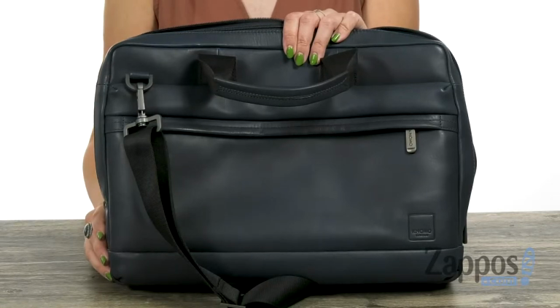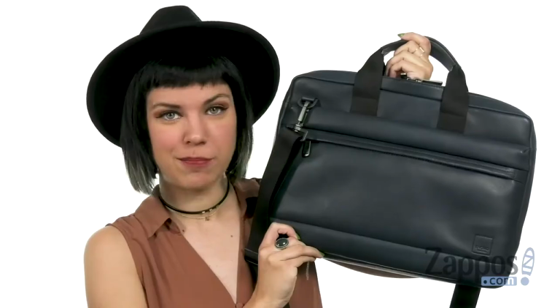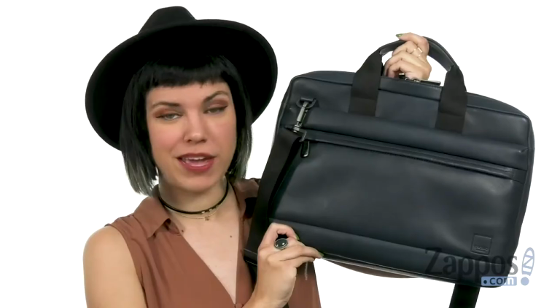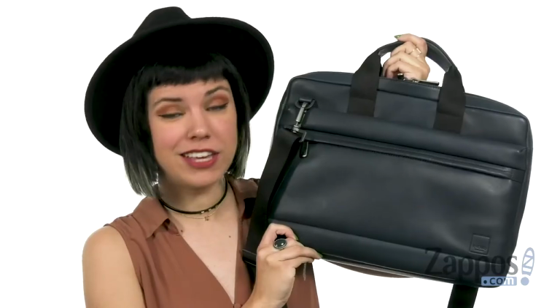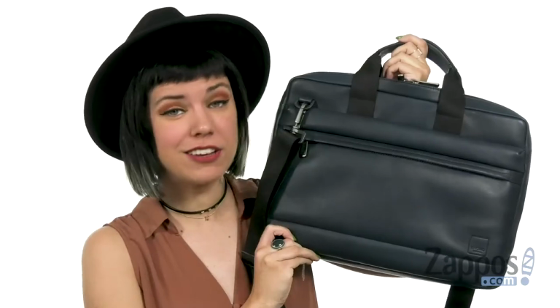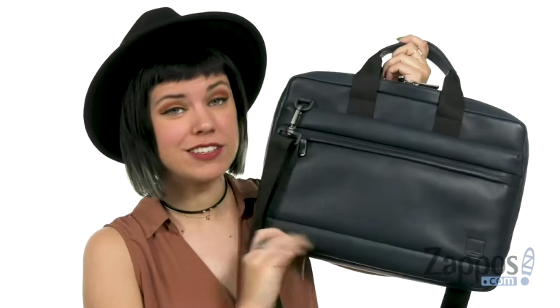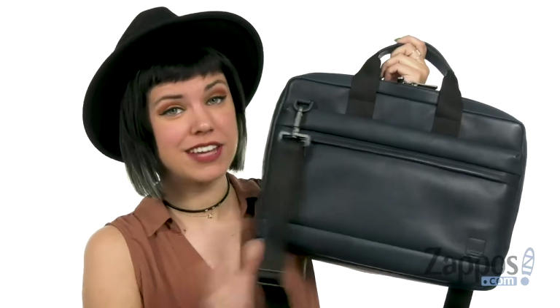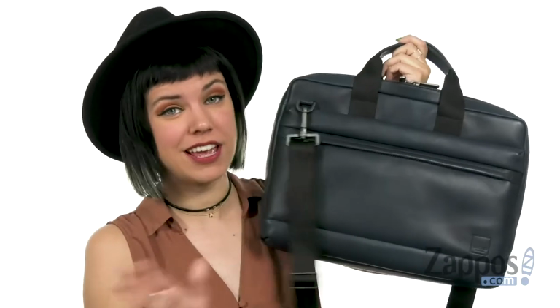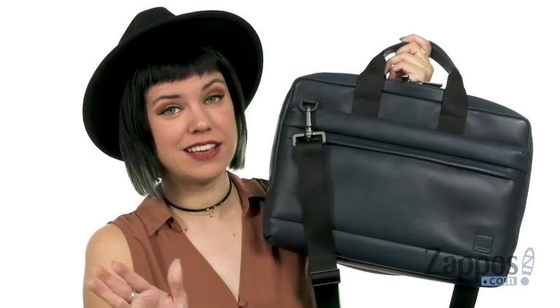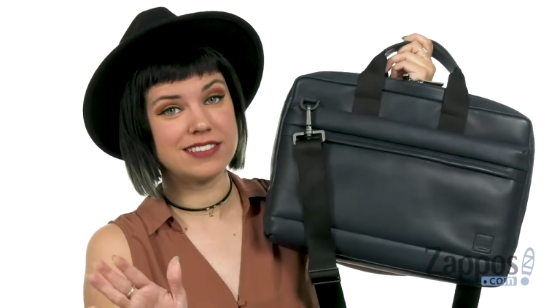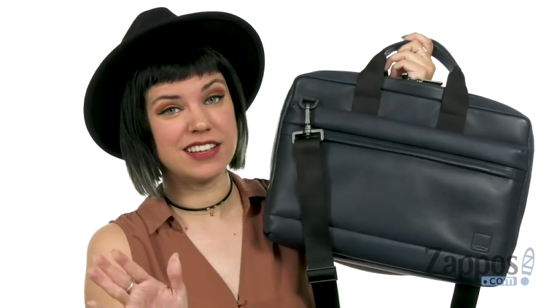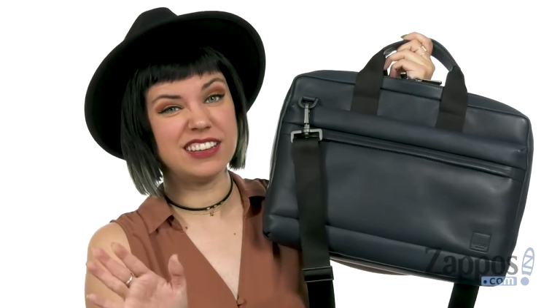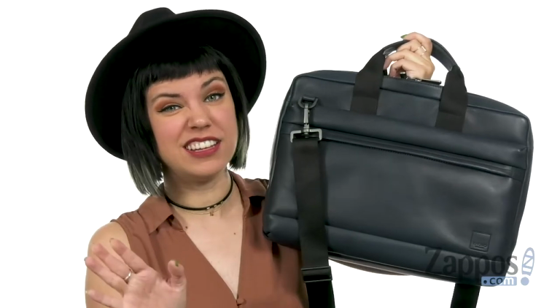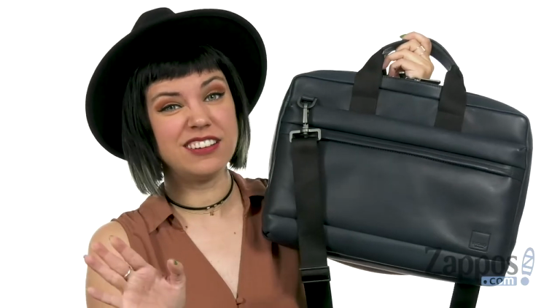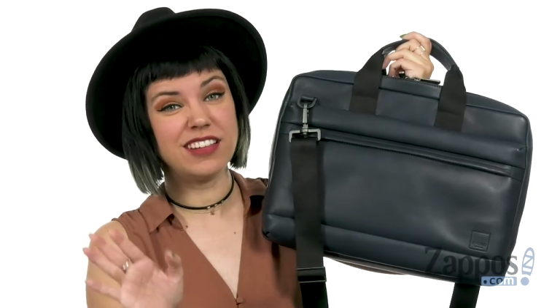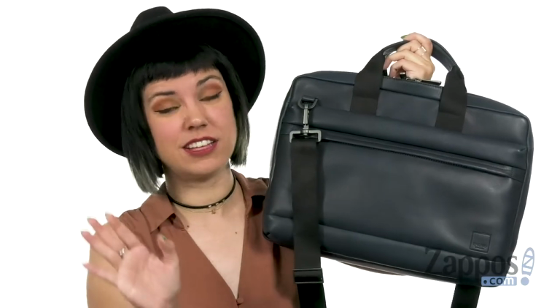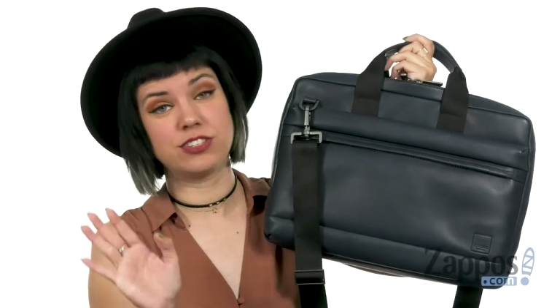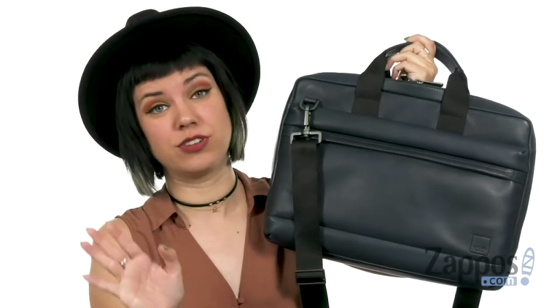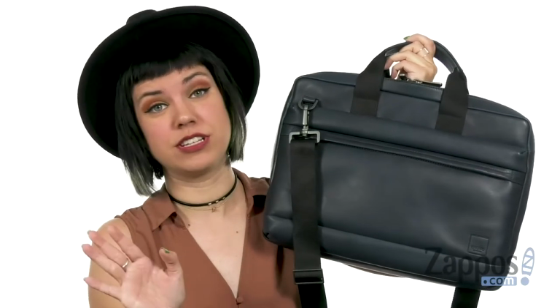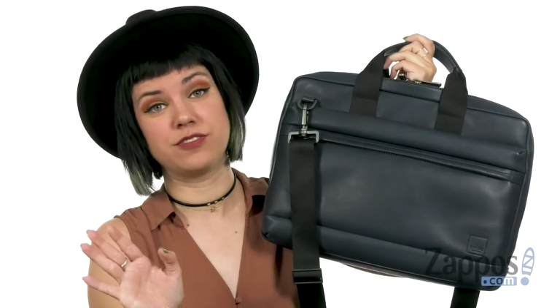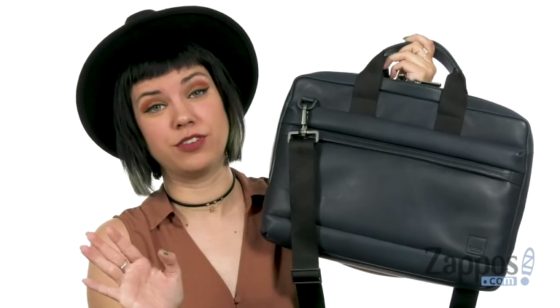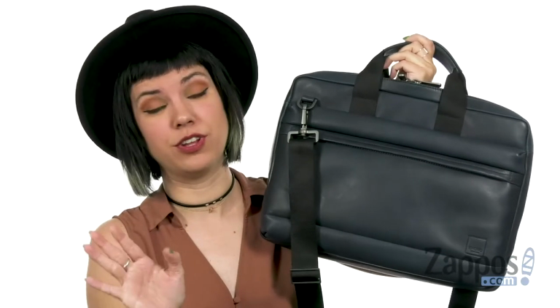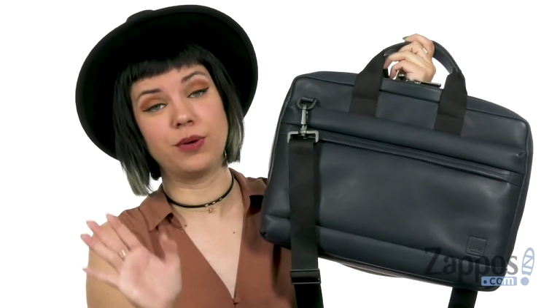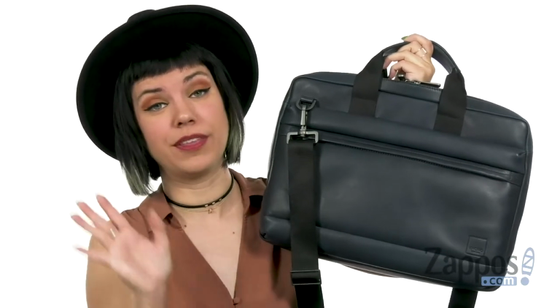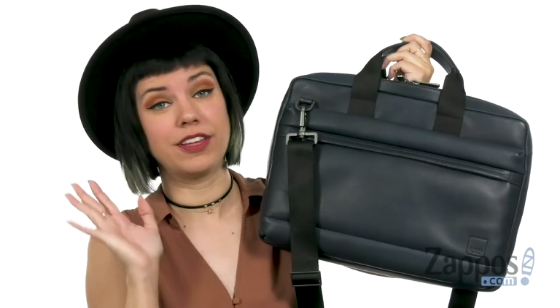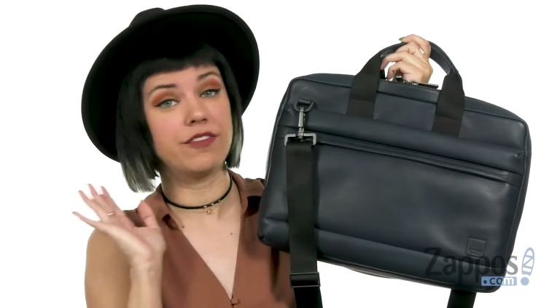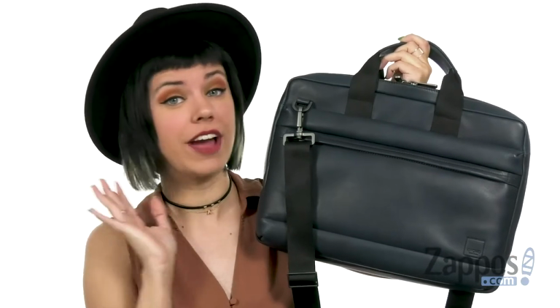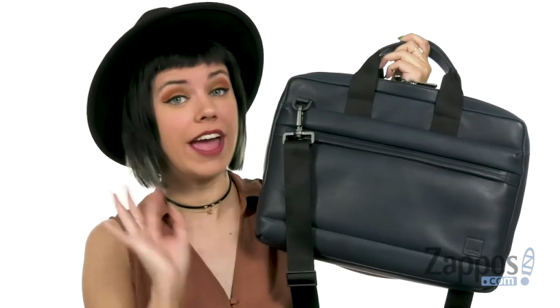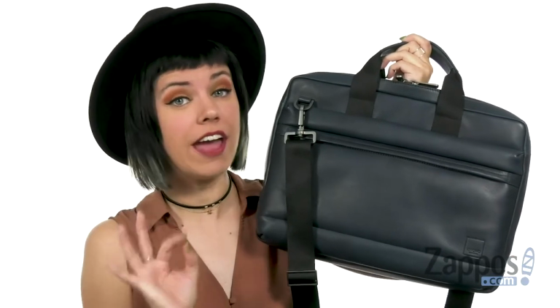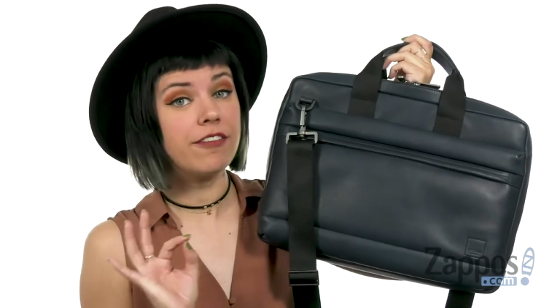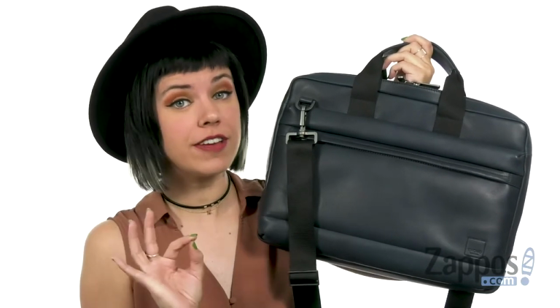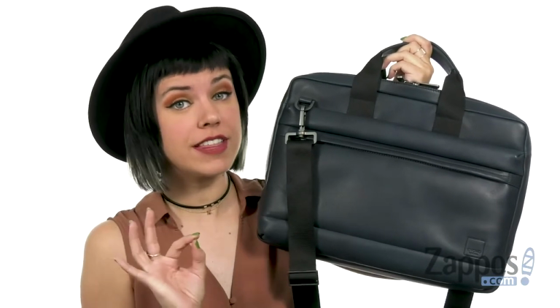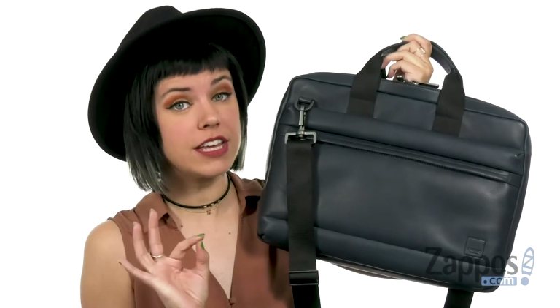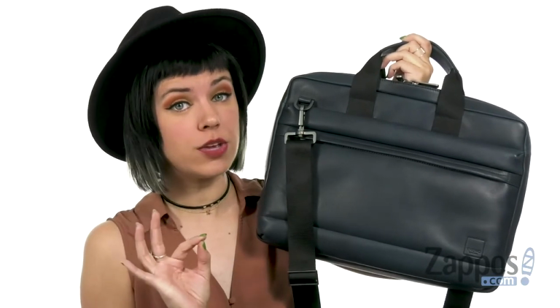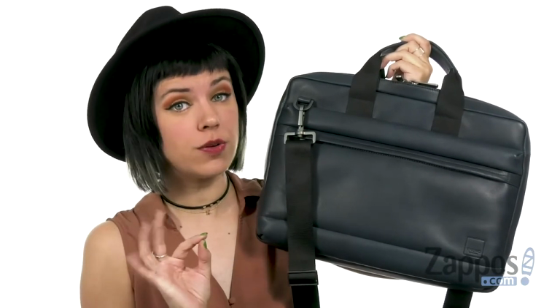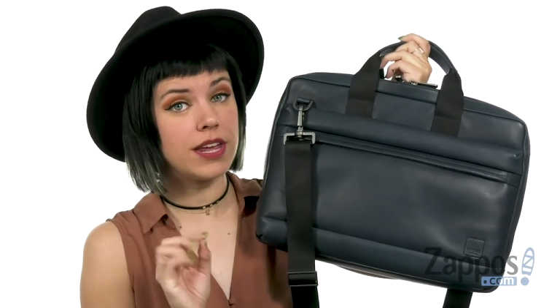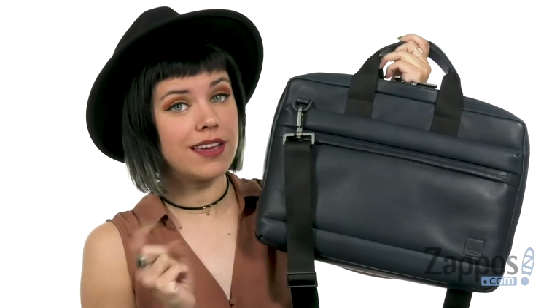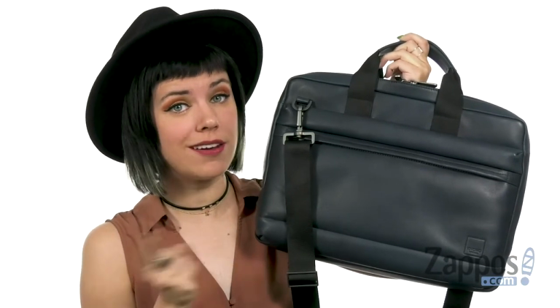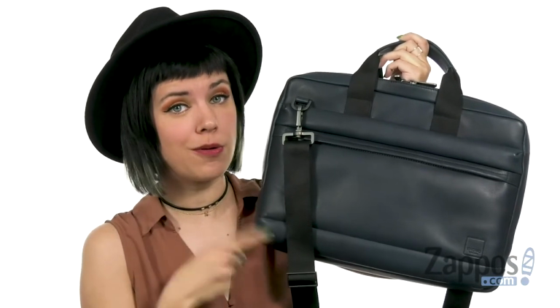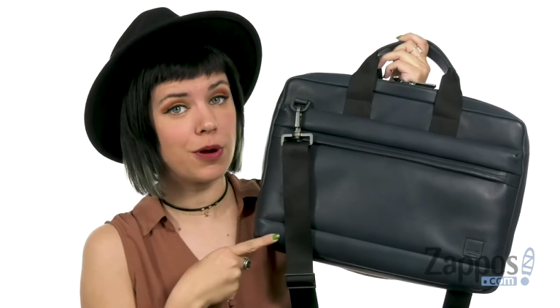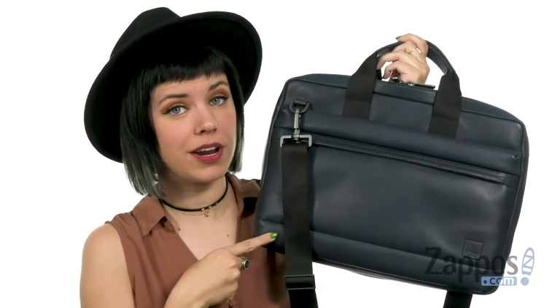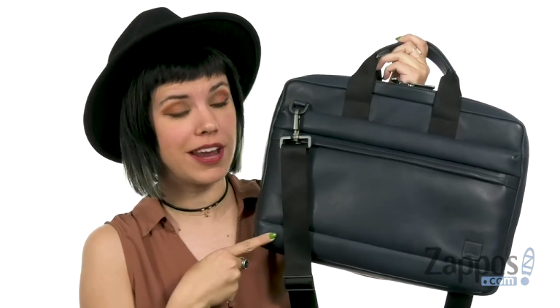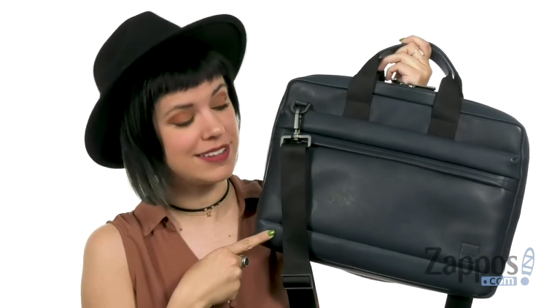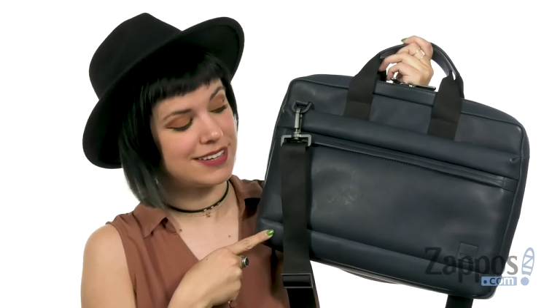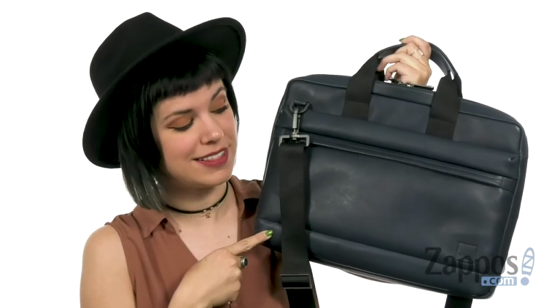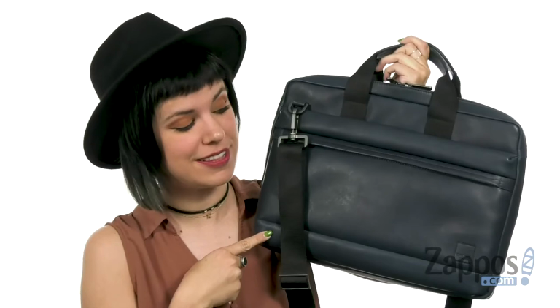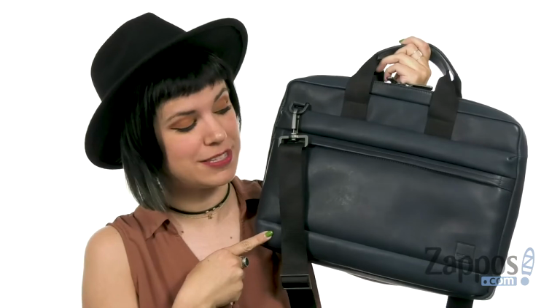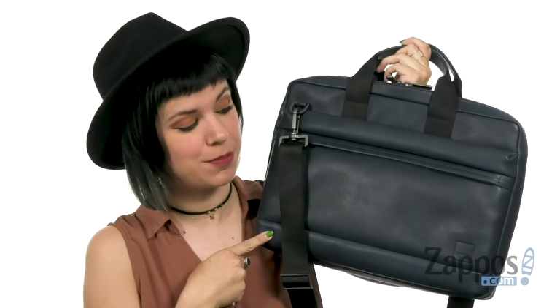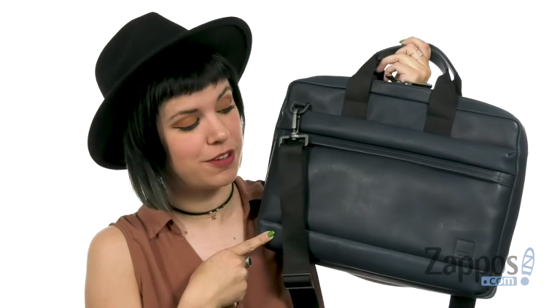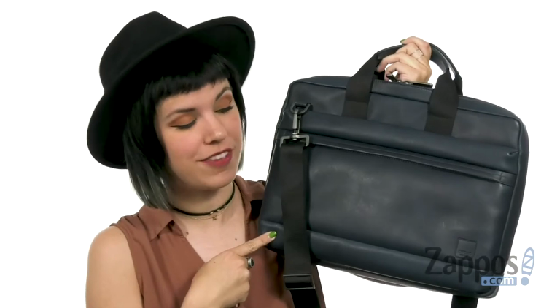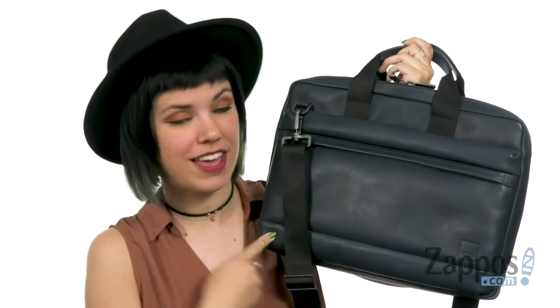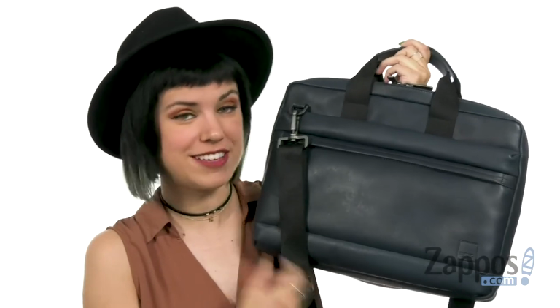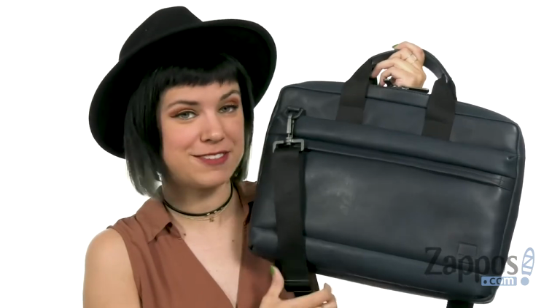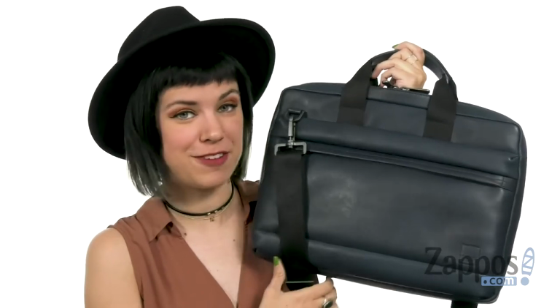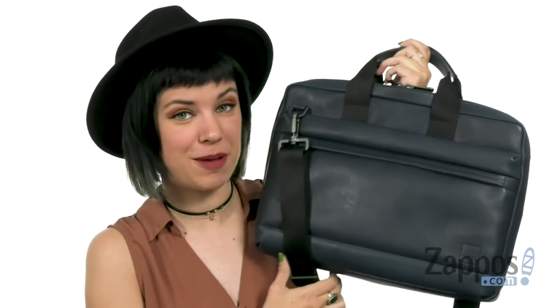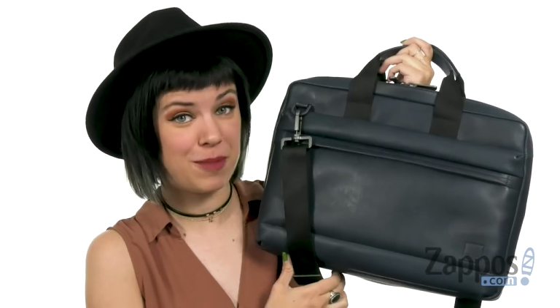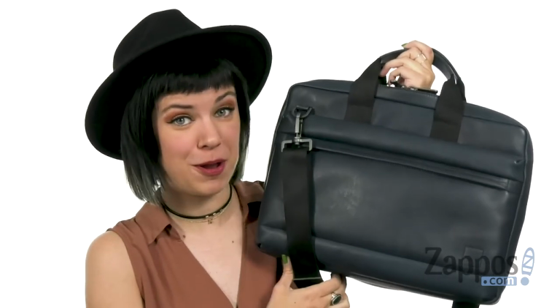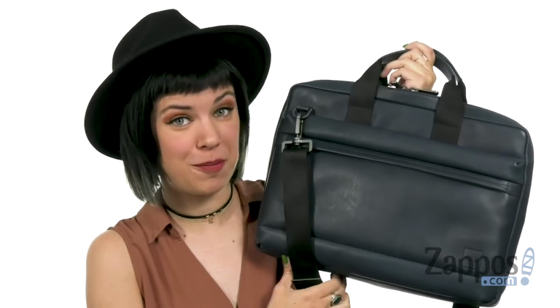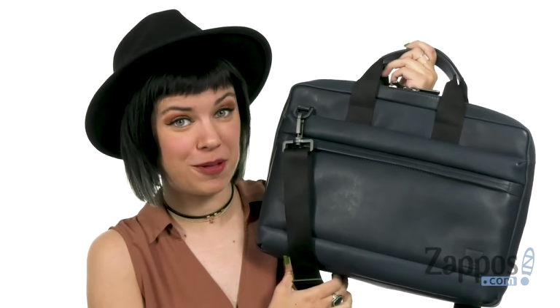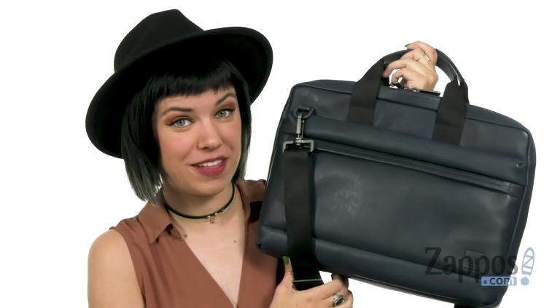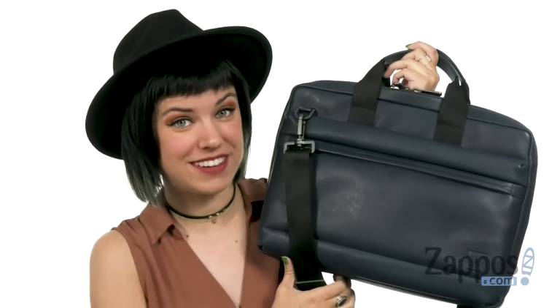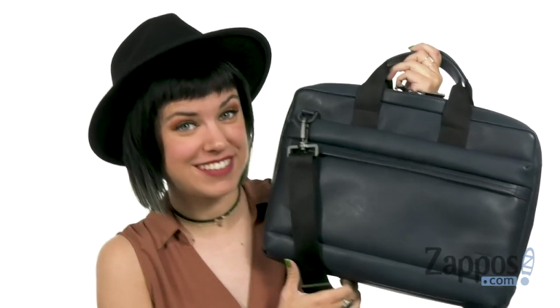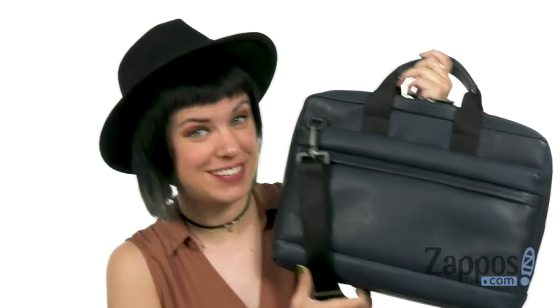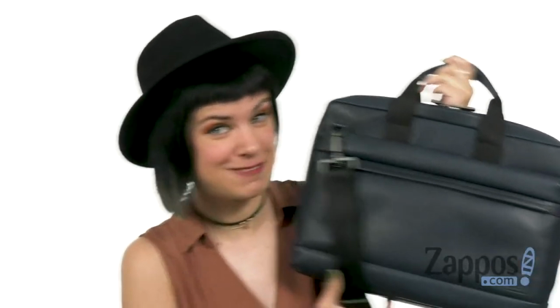Make your days a little less stressful knowing that you've got everything you need organized in this briefcase from Noma London.